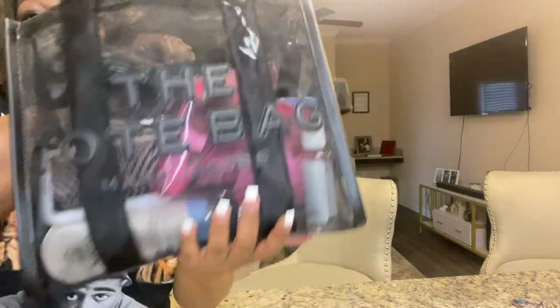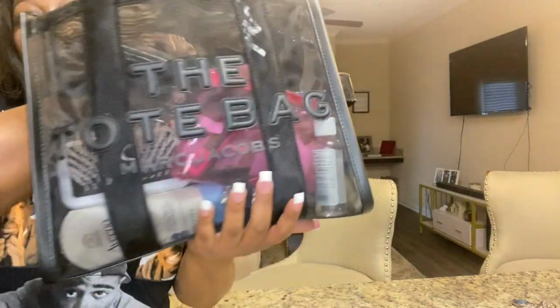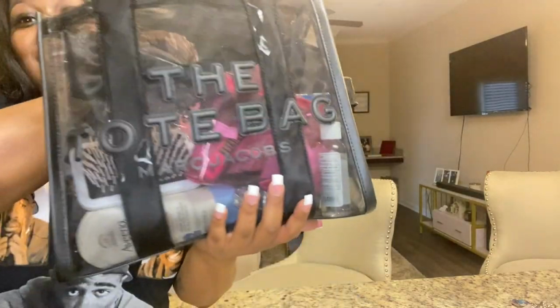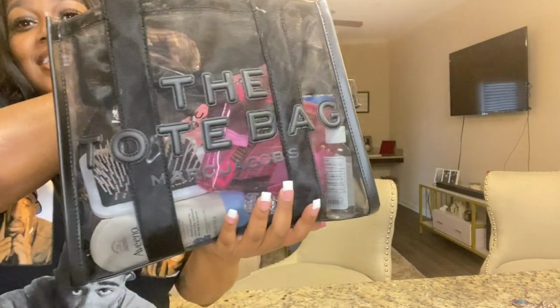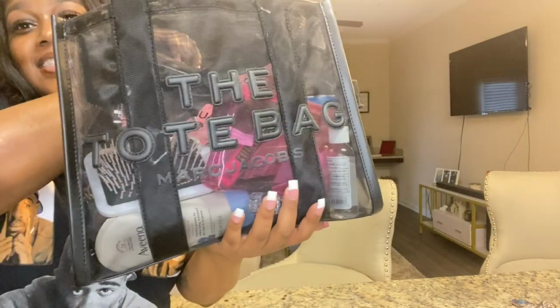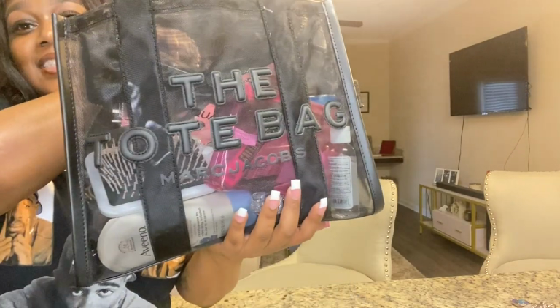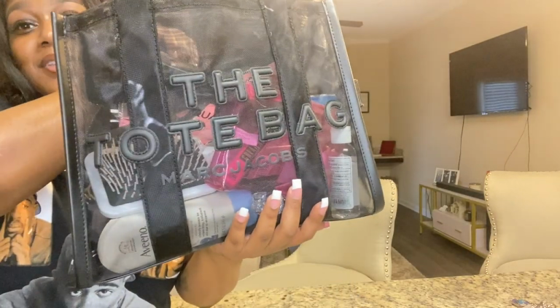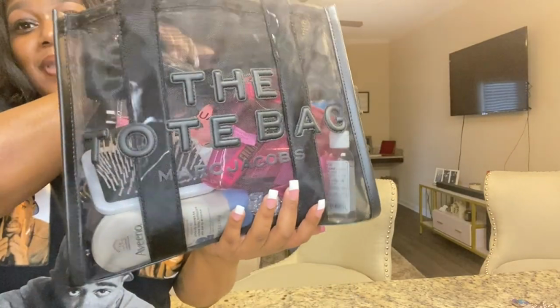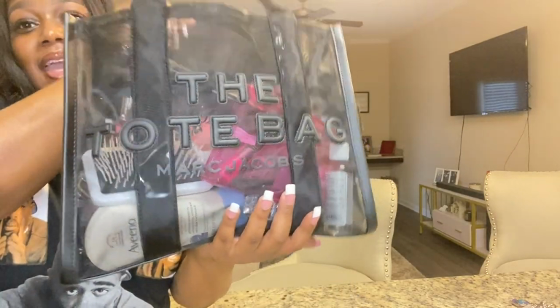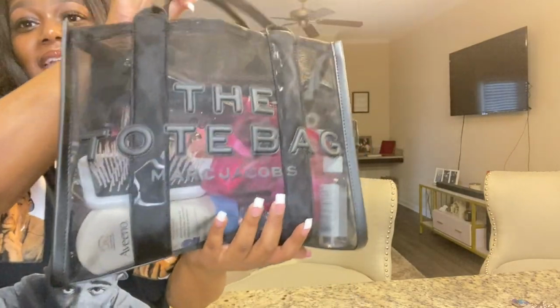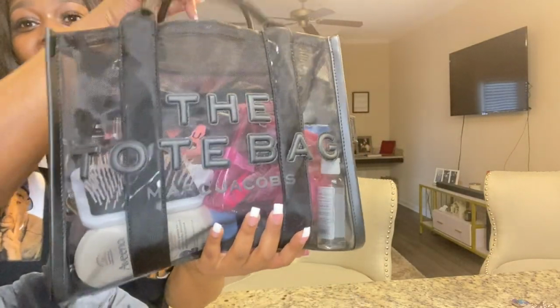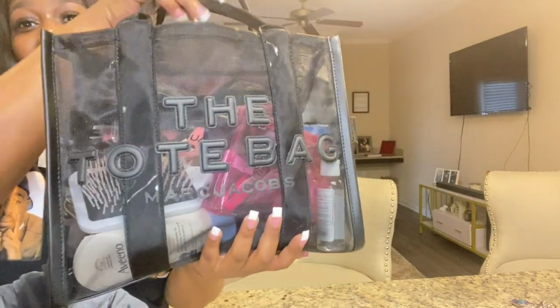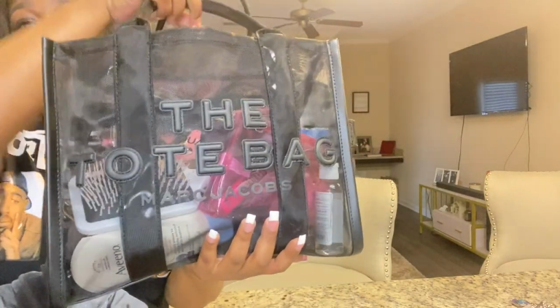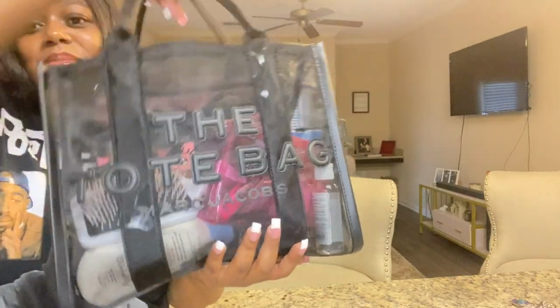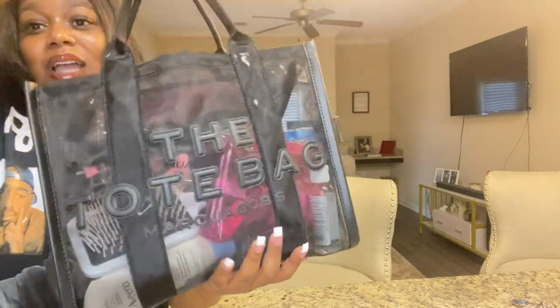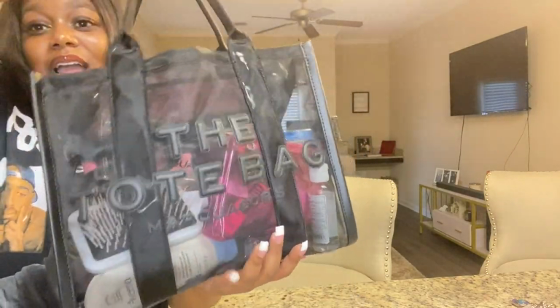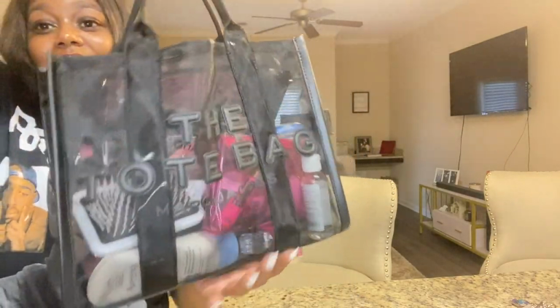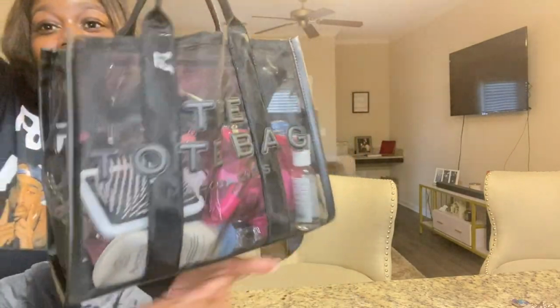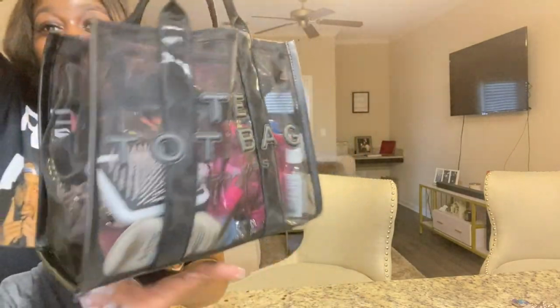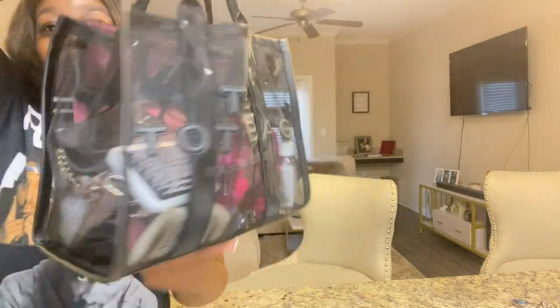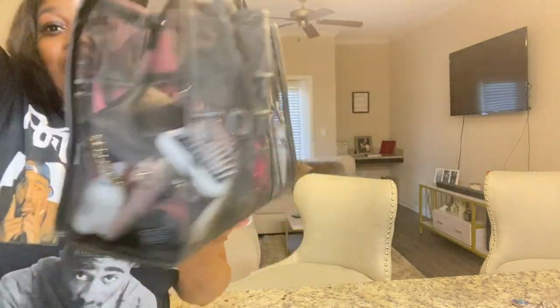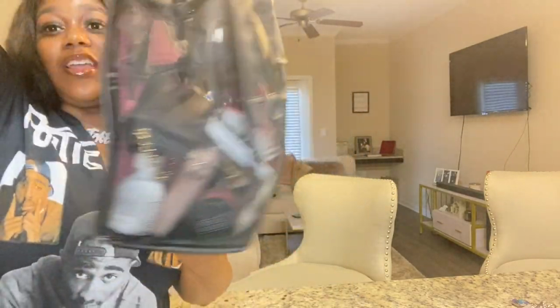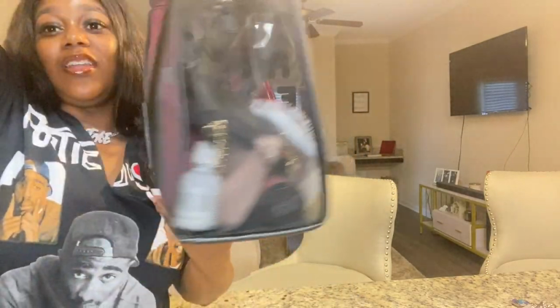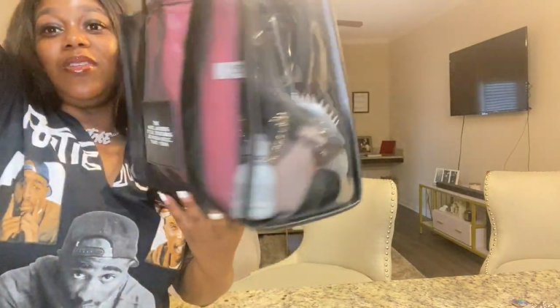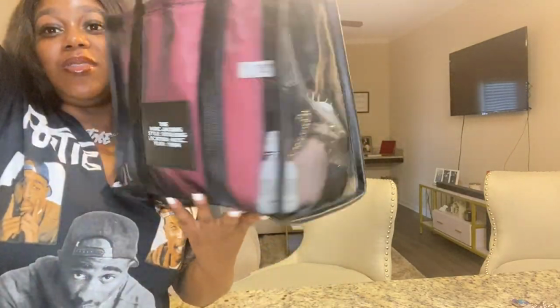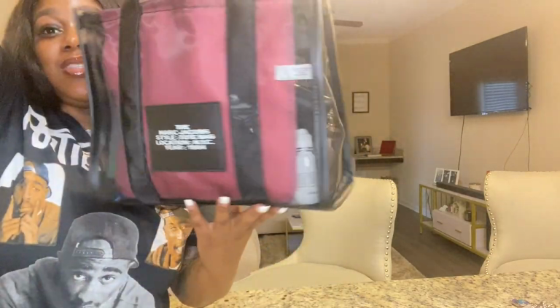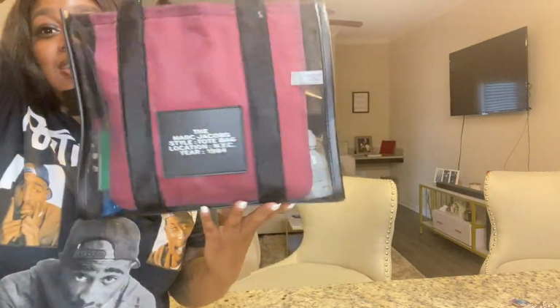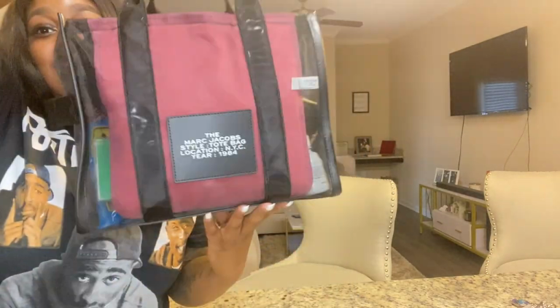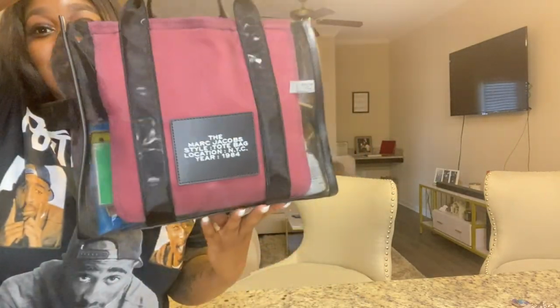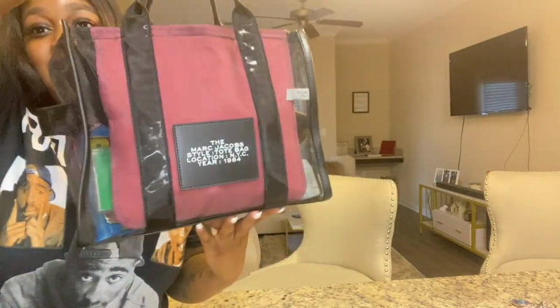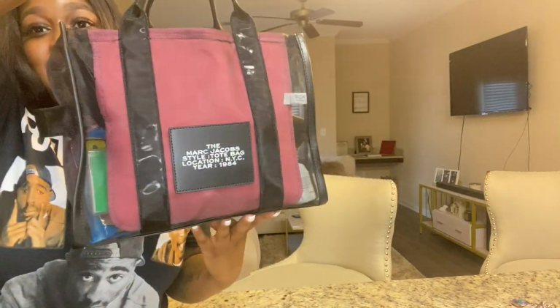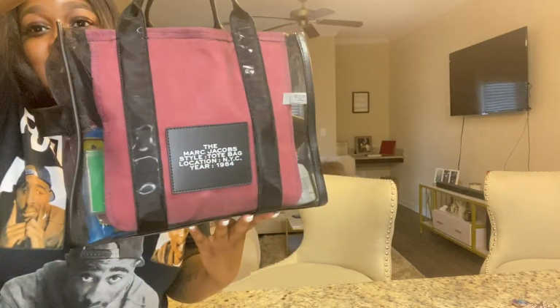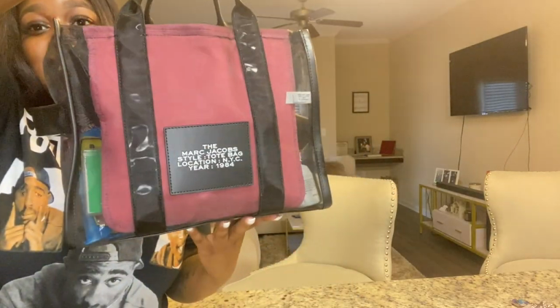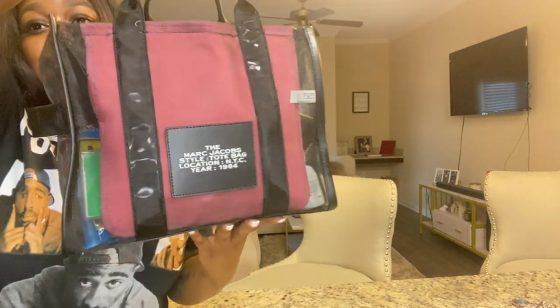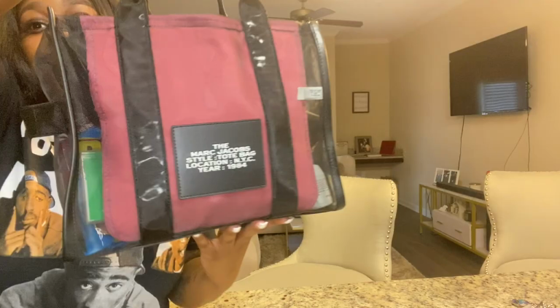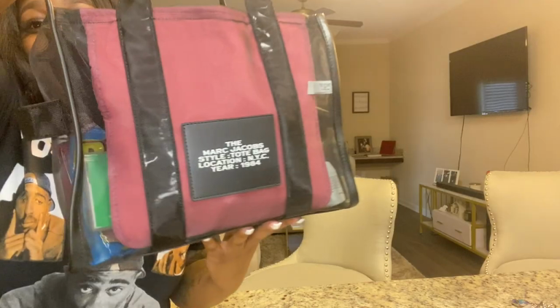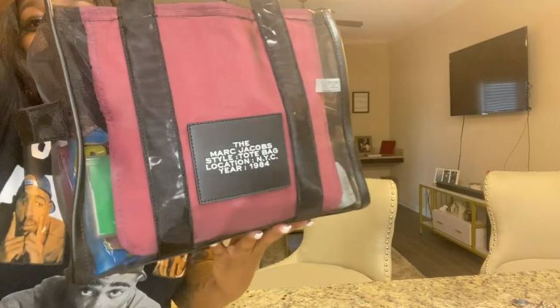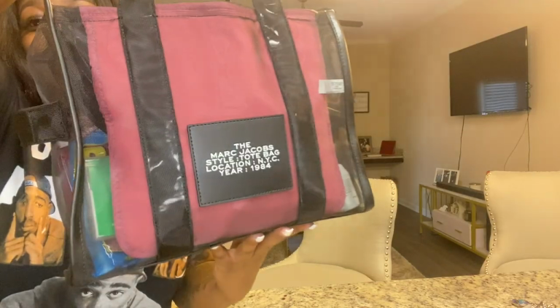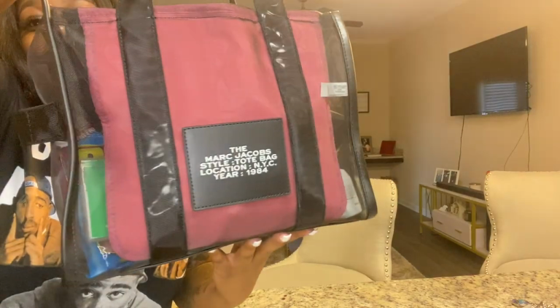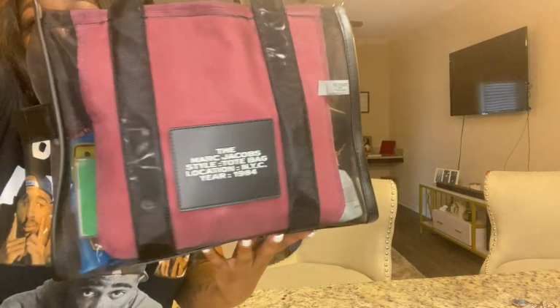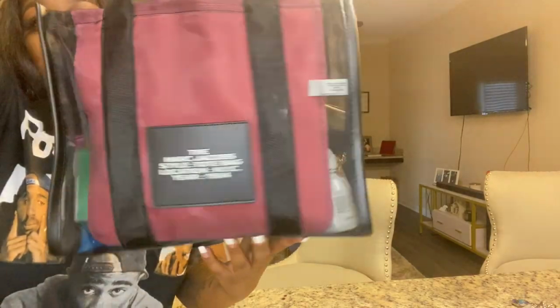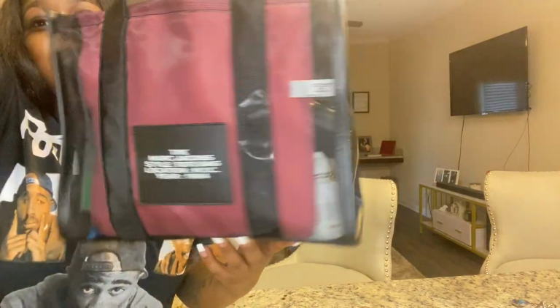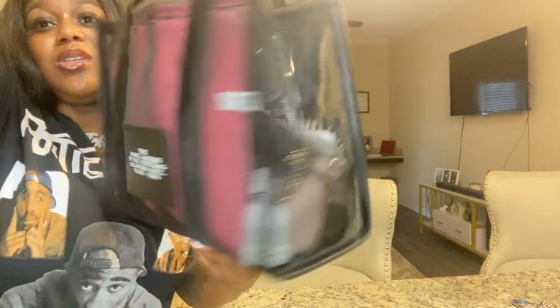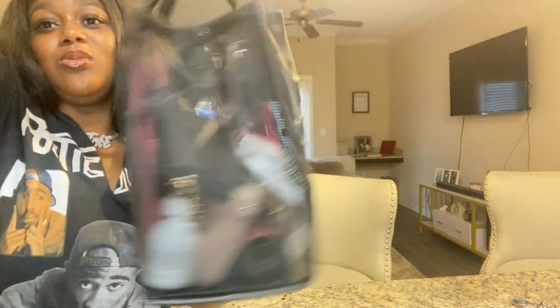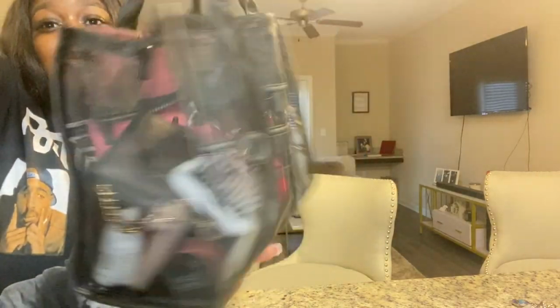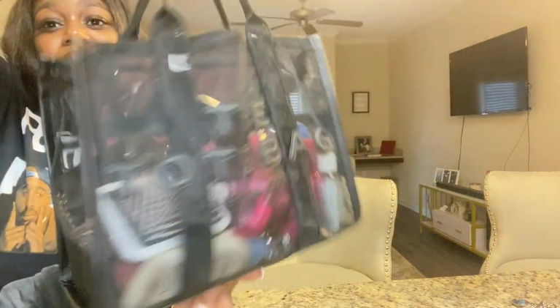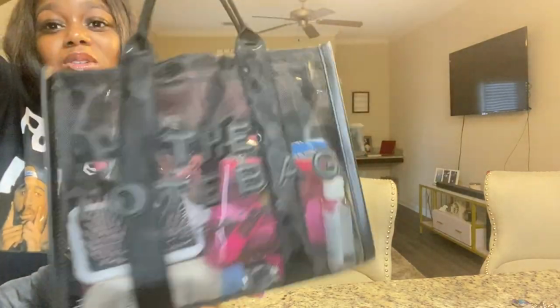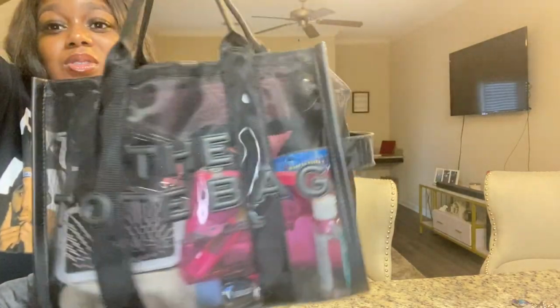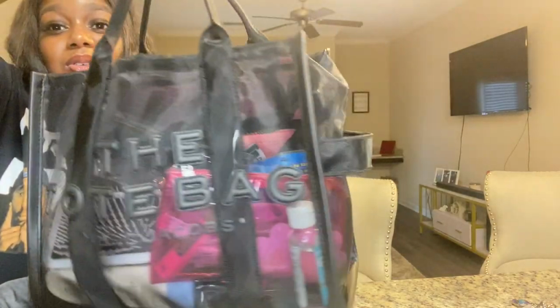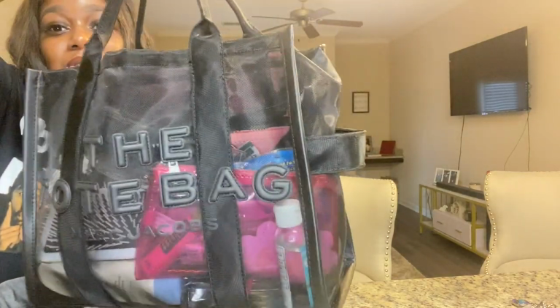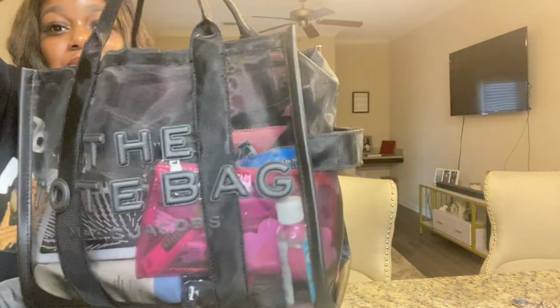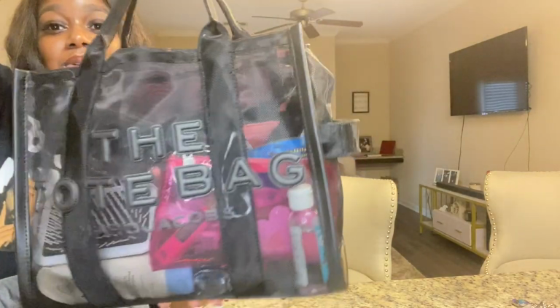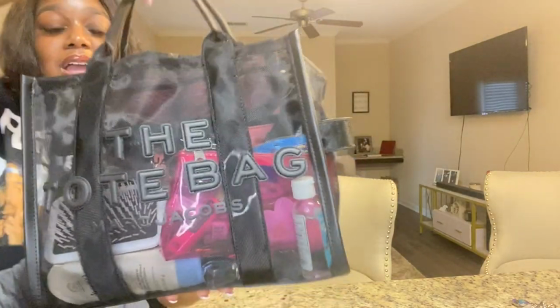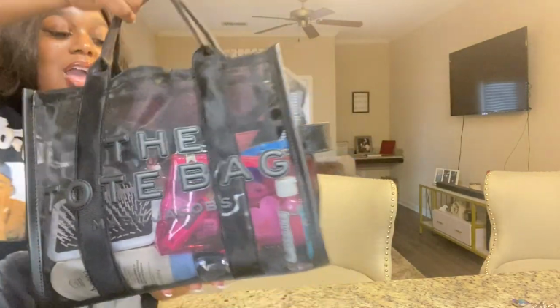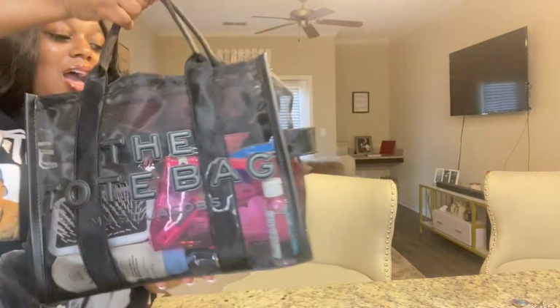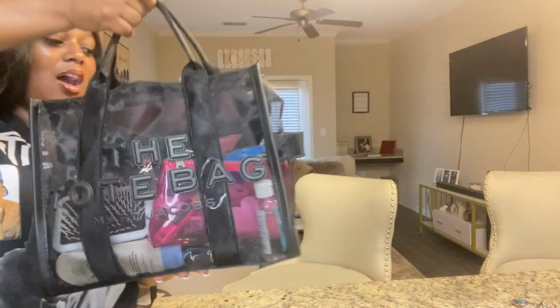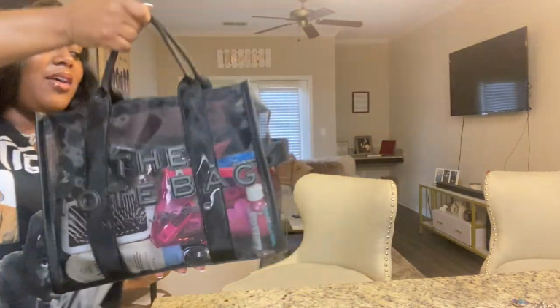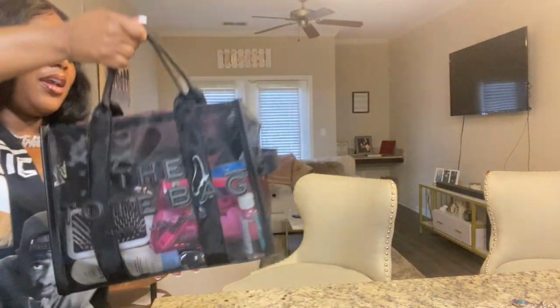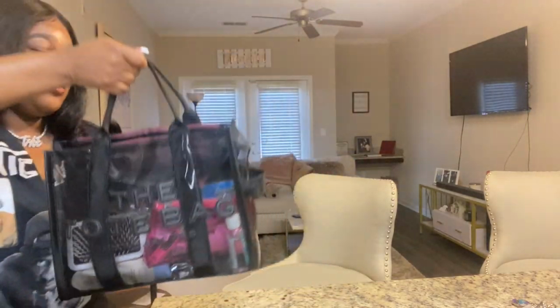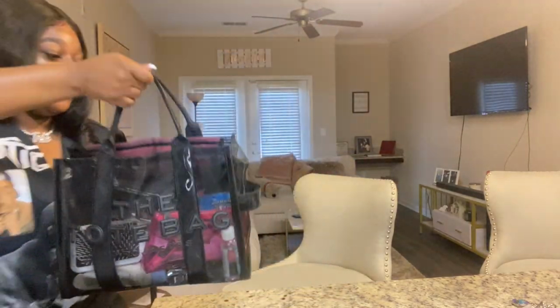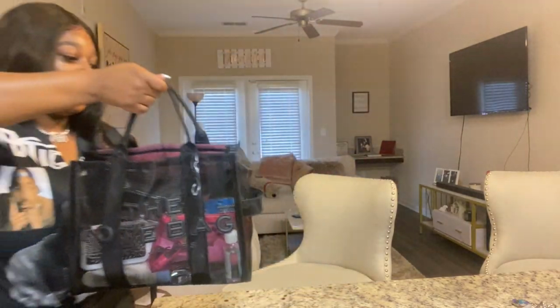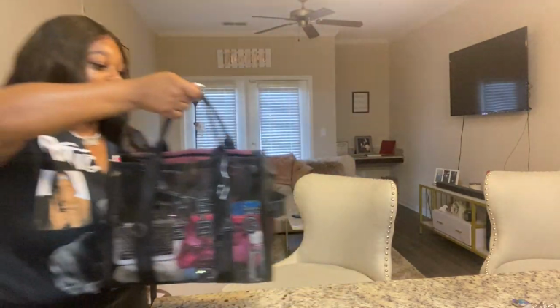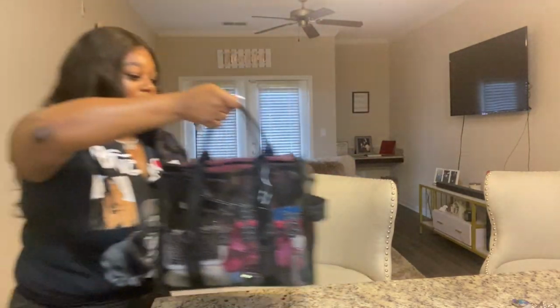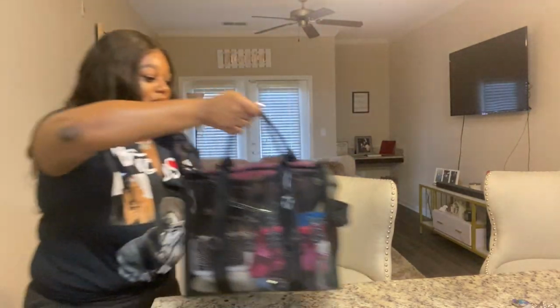This is the bag — I gotta show y'all. So cute, so so cute.